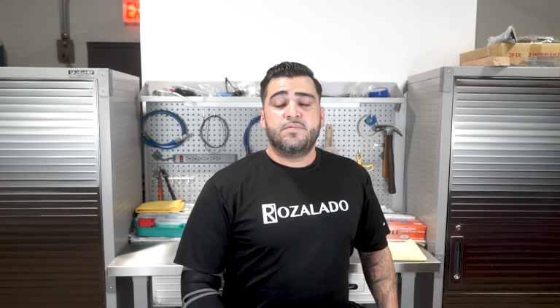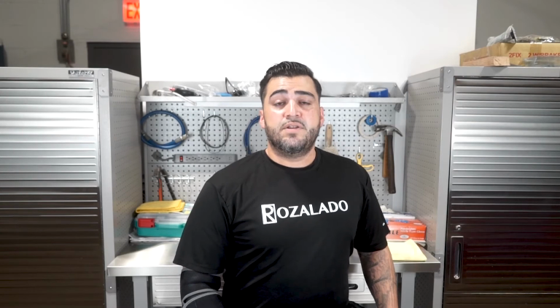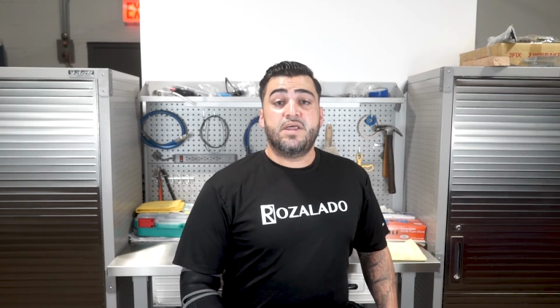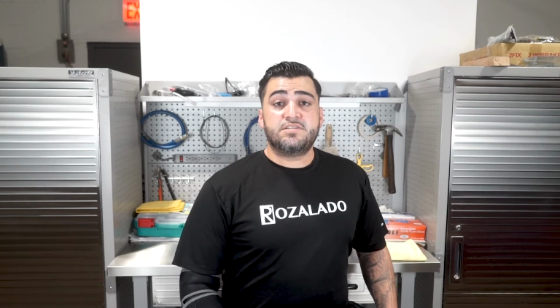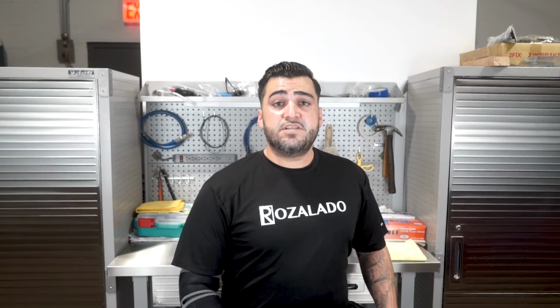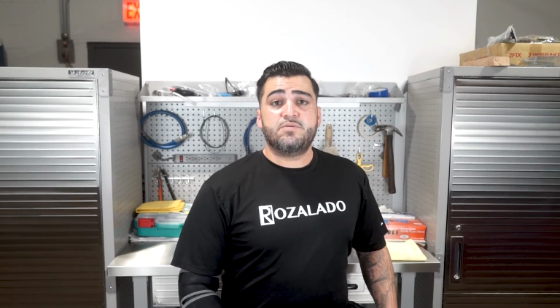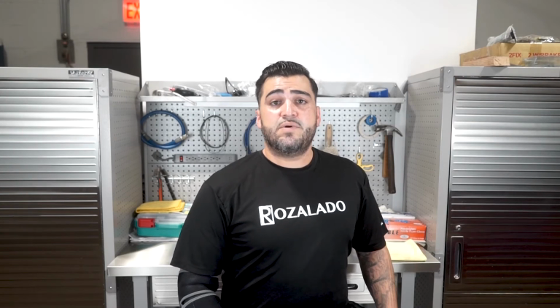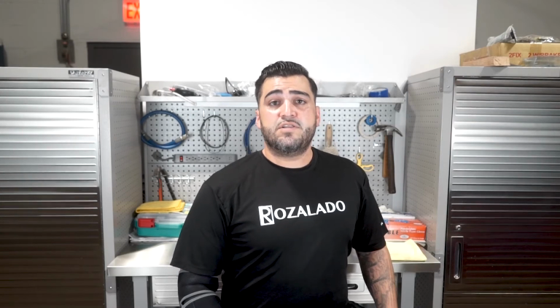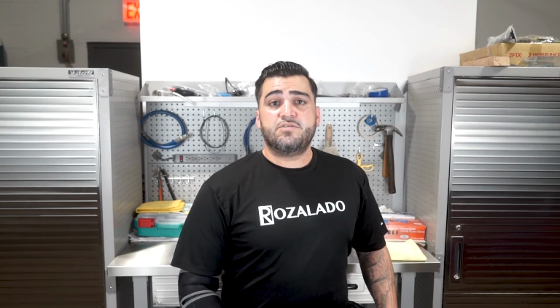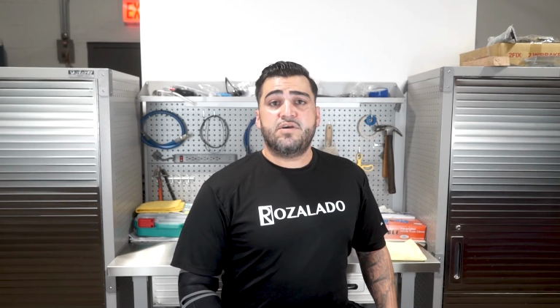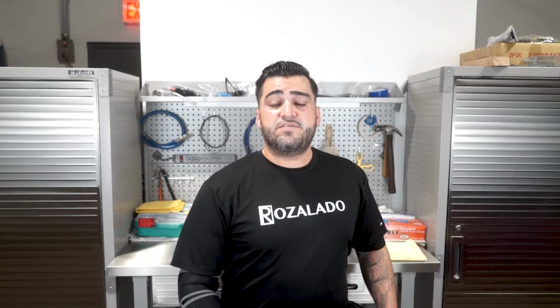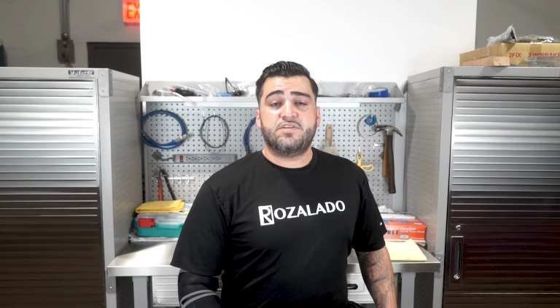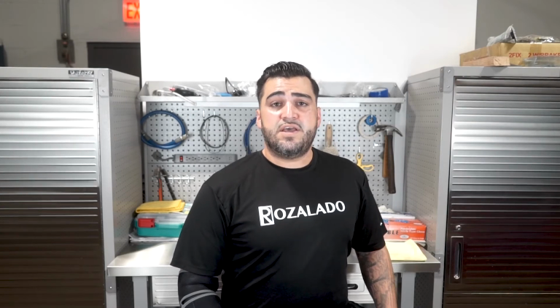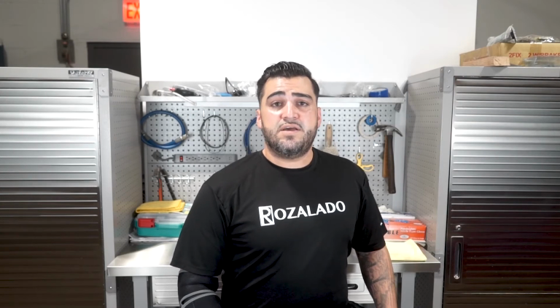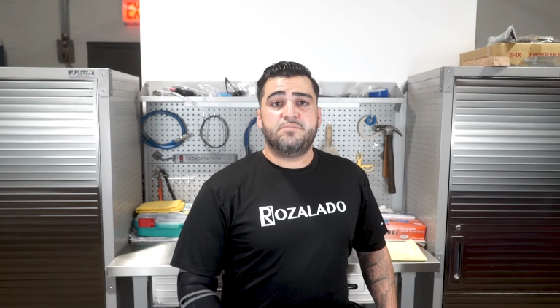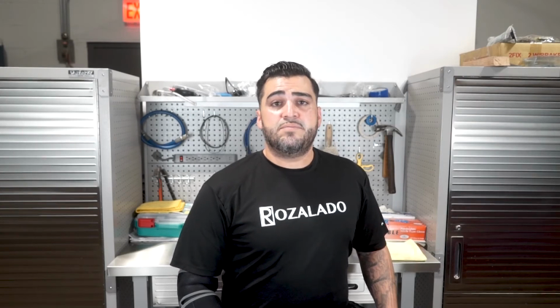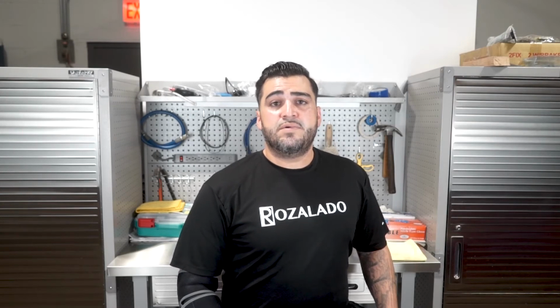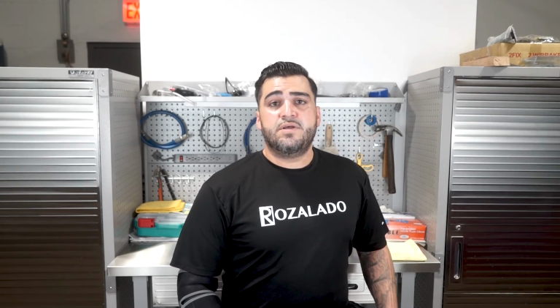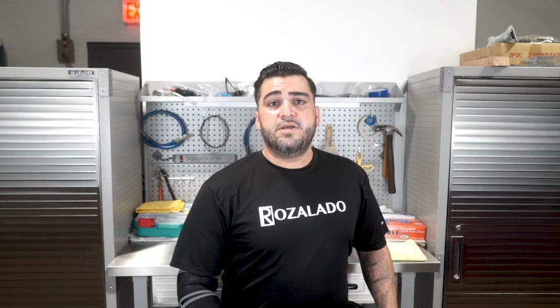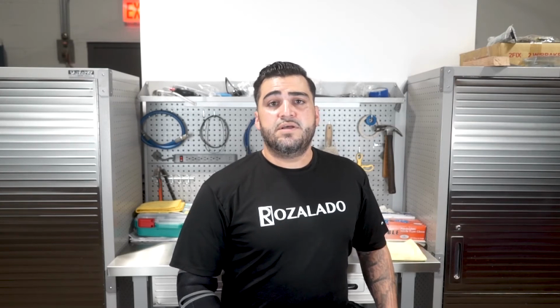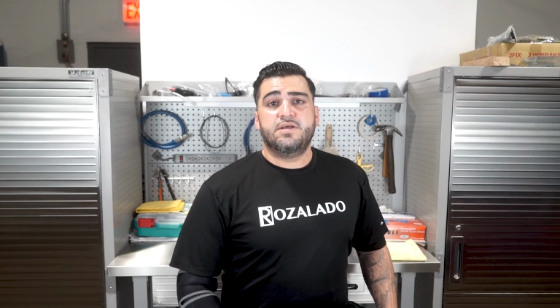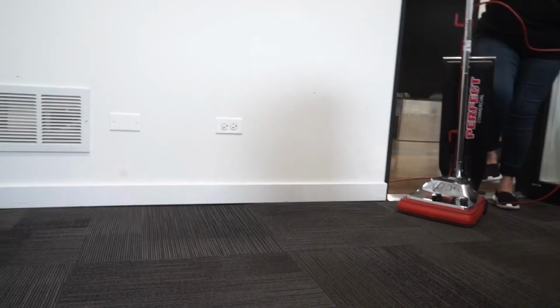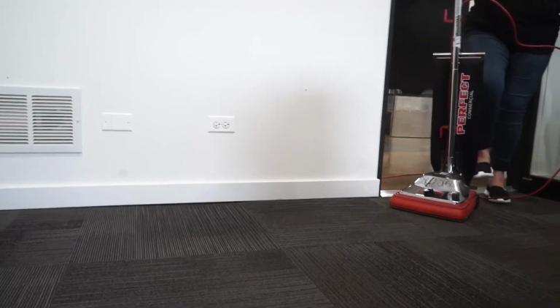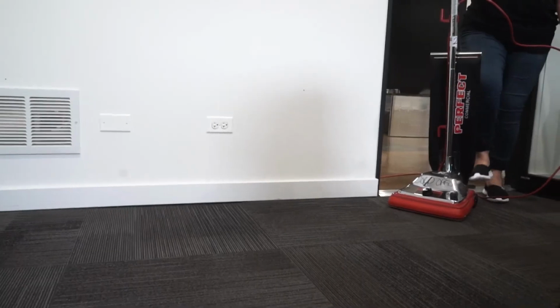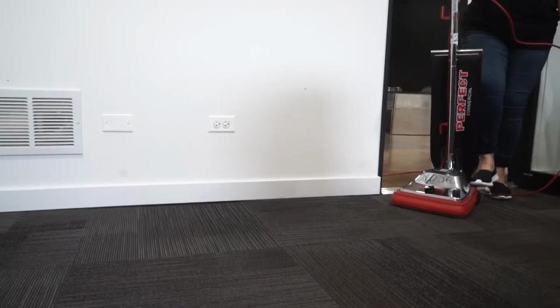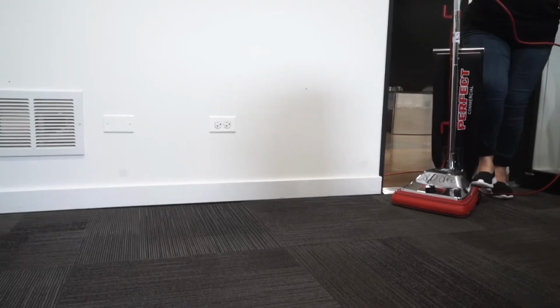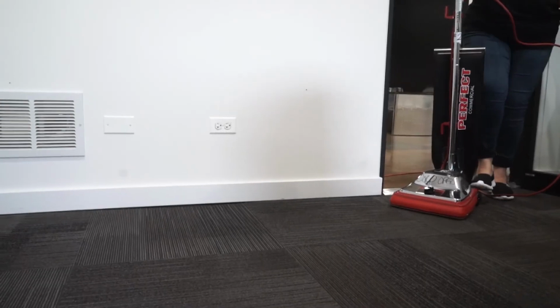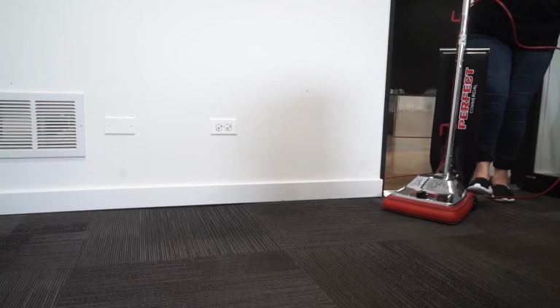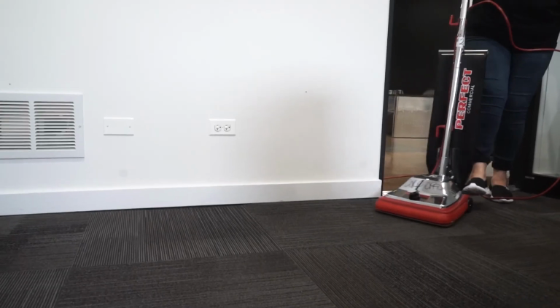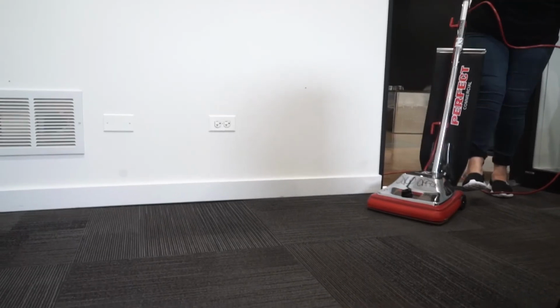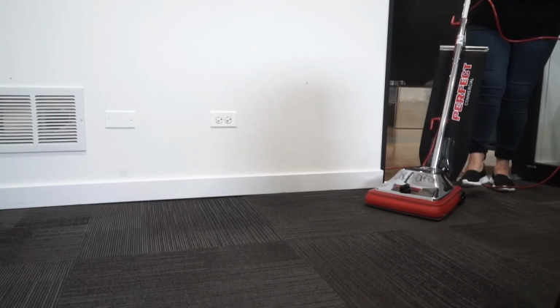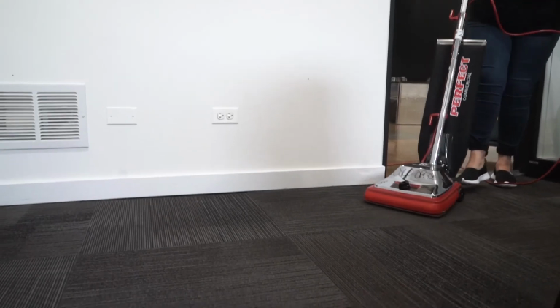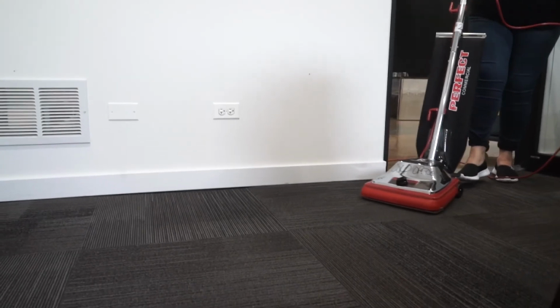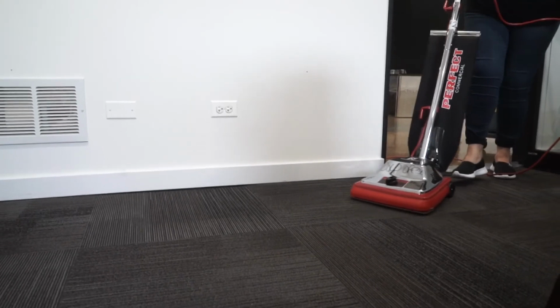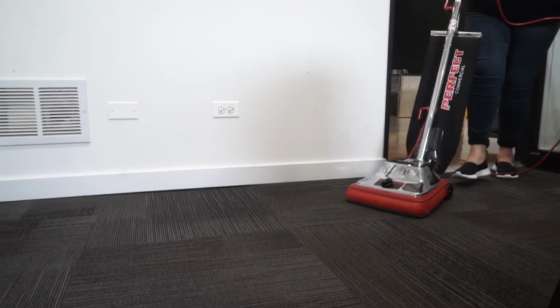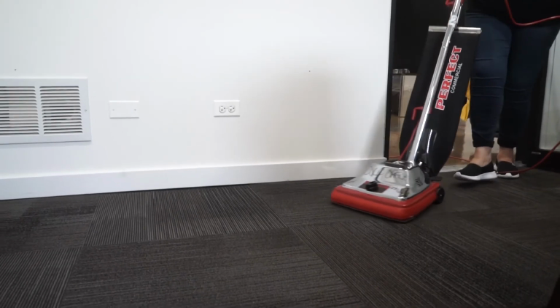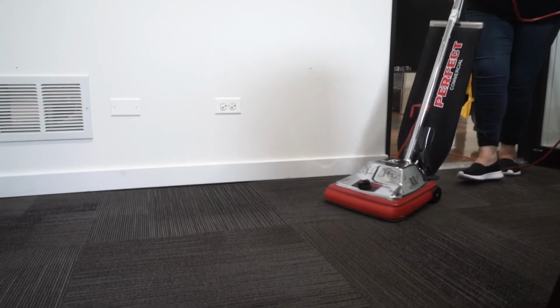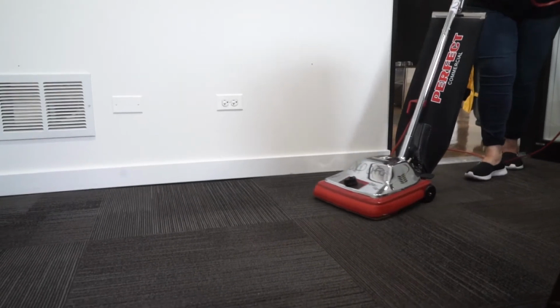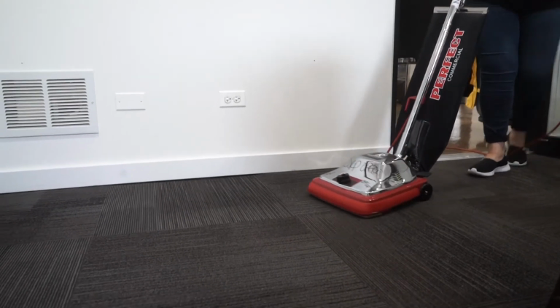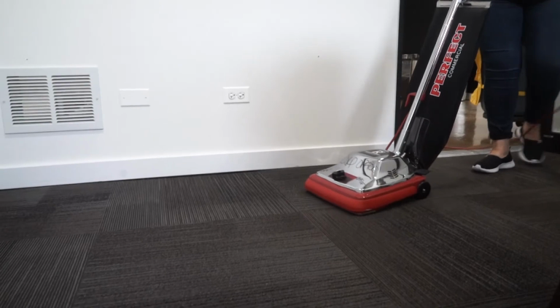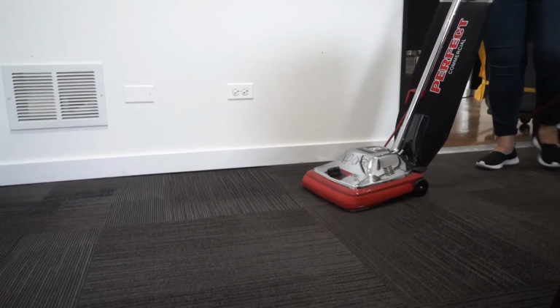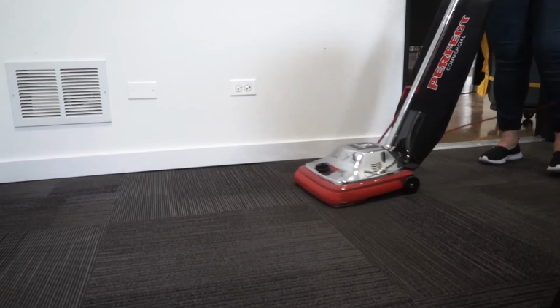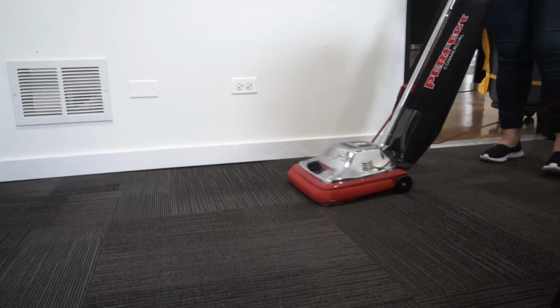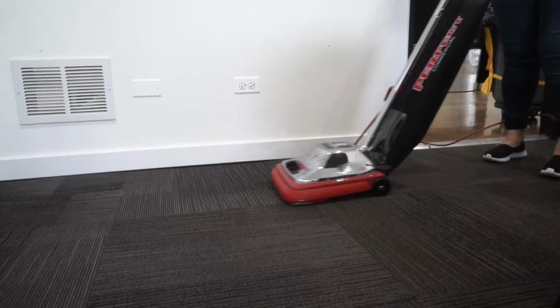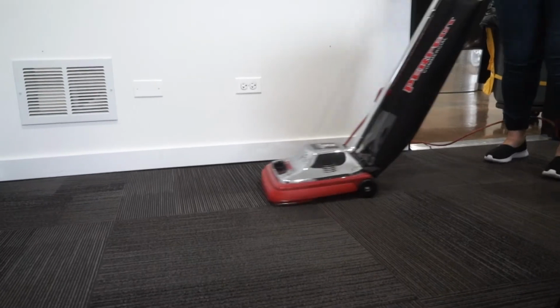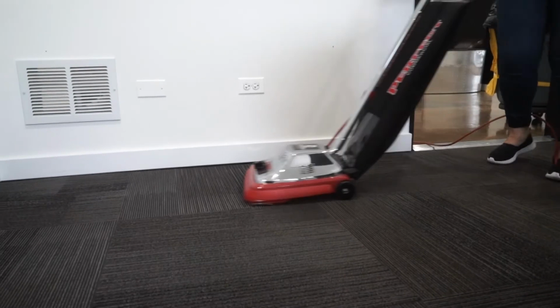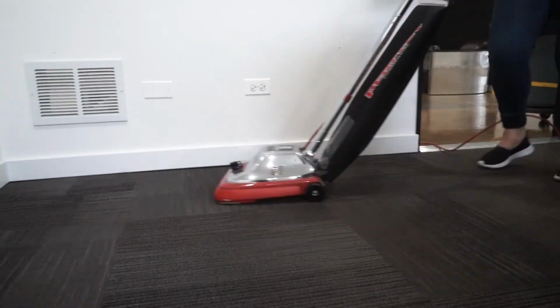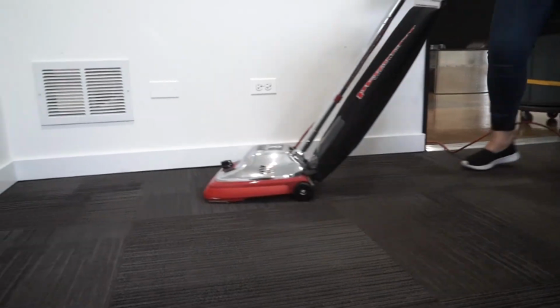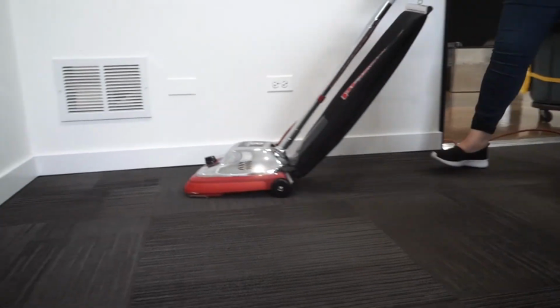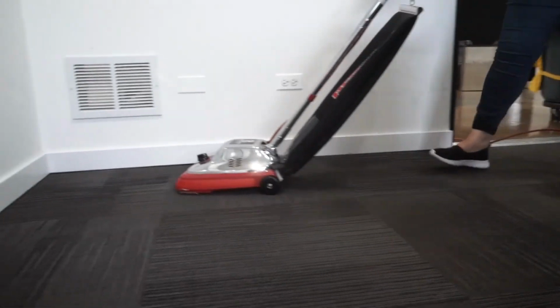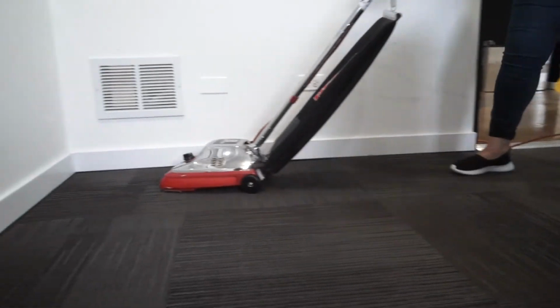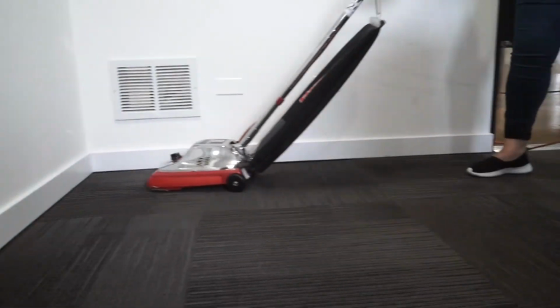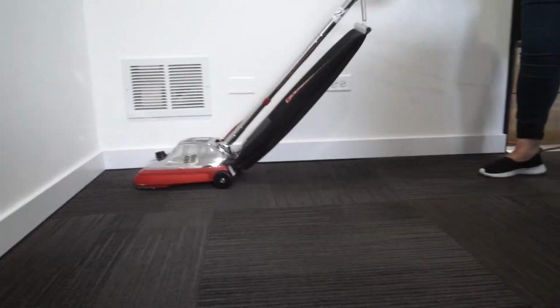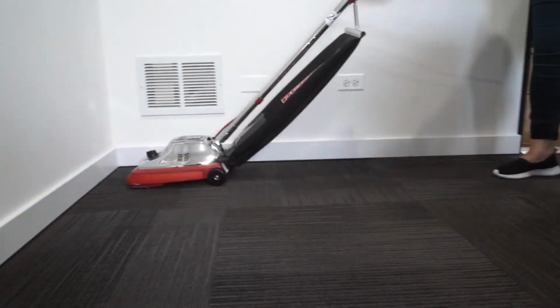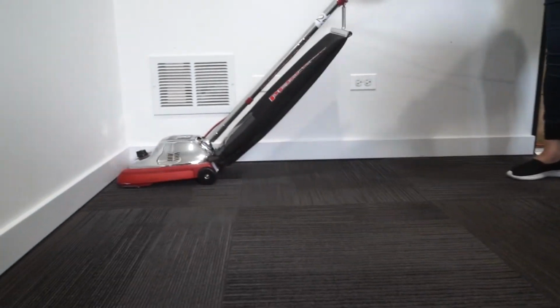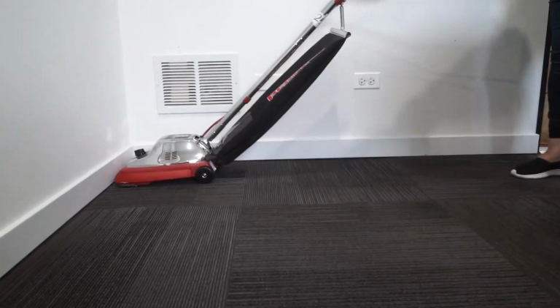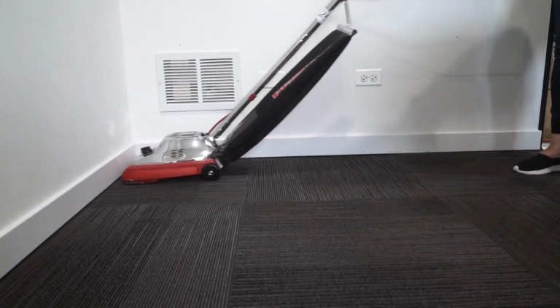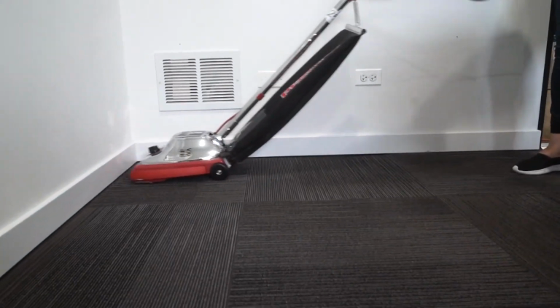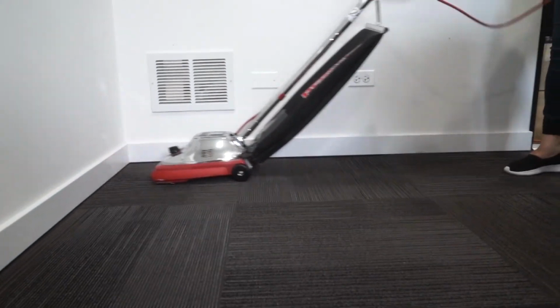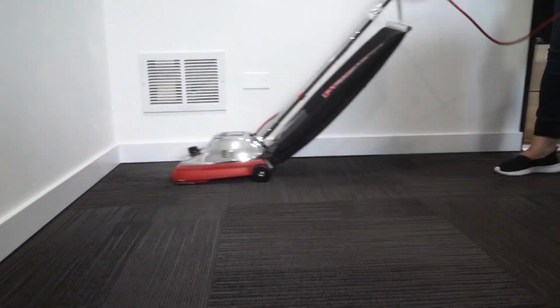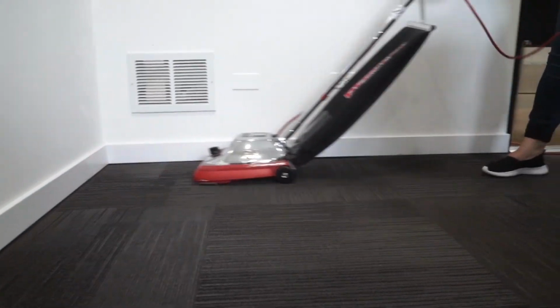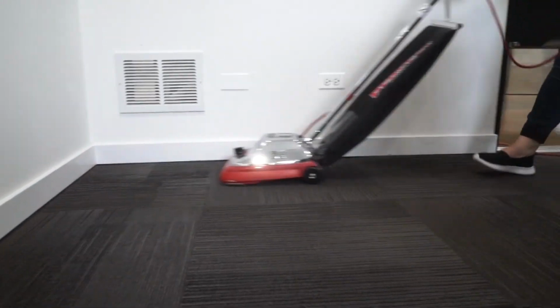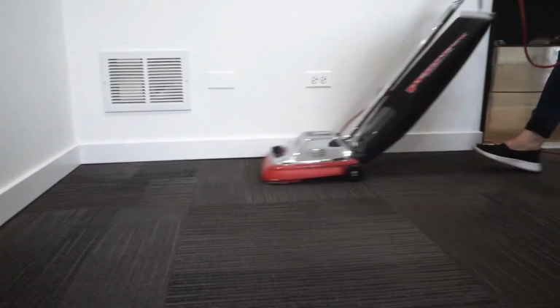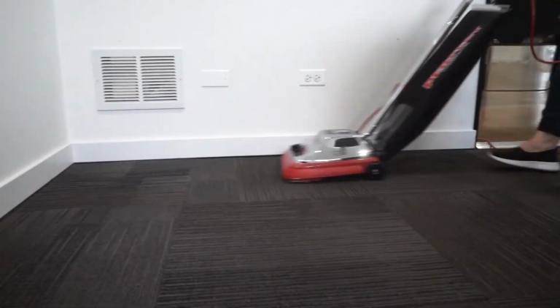Next thing you want to do after that is vacuum. You want to ensure you cover all the floor in that office.